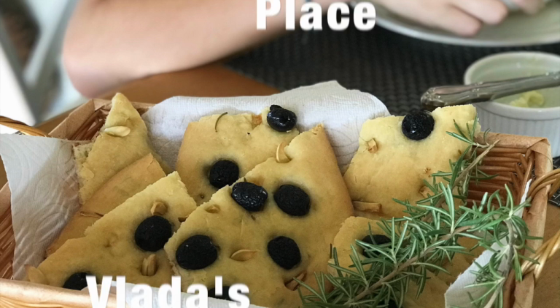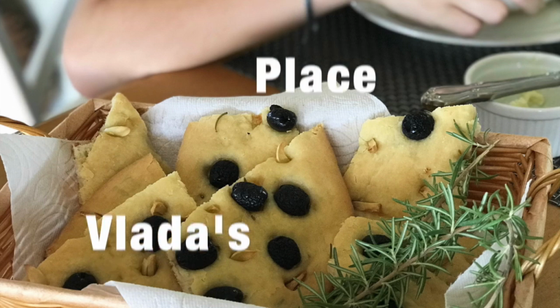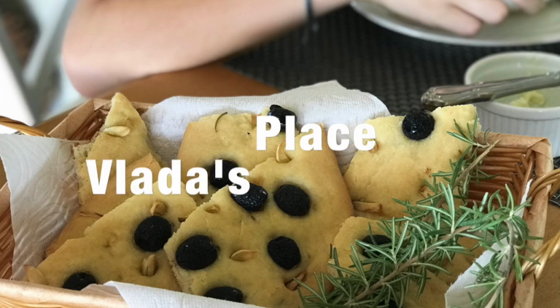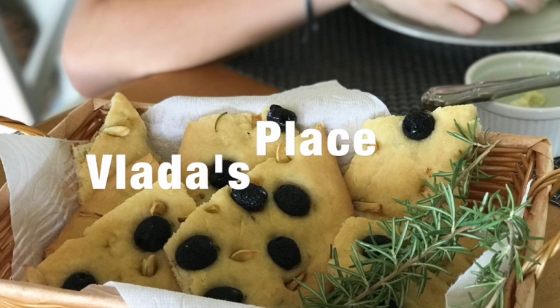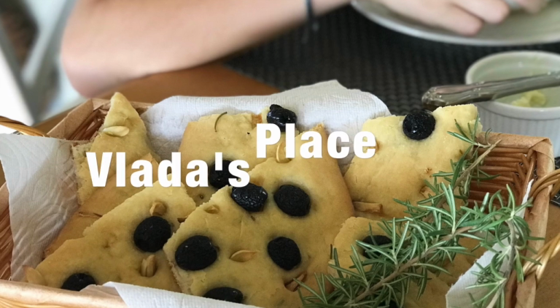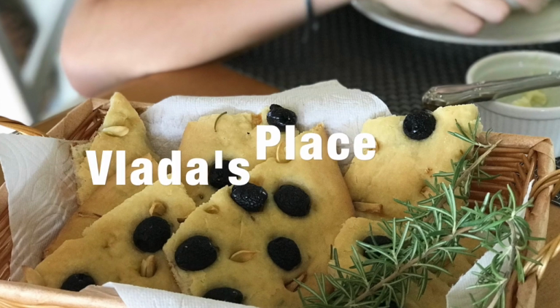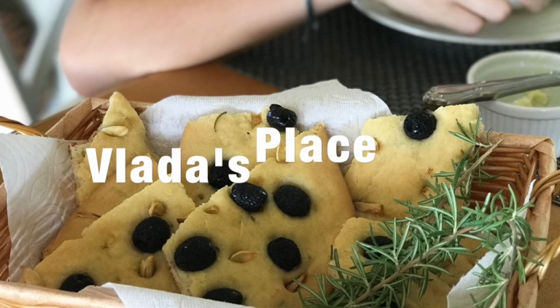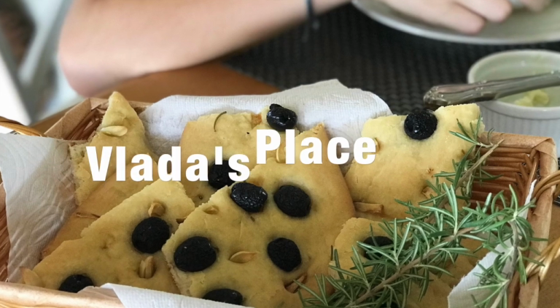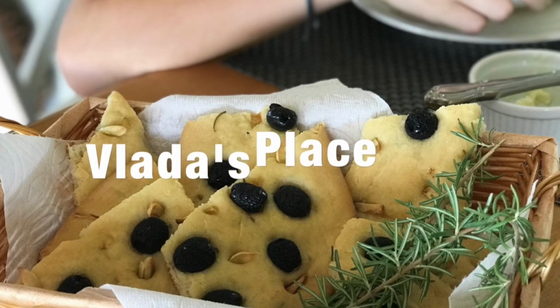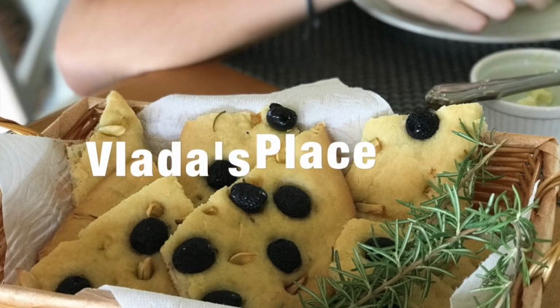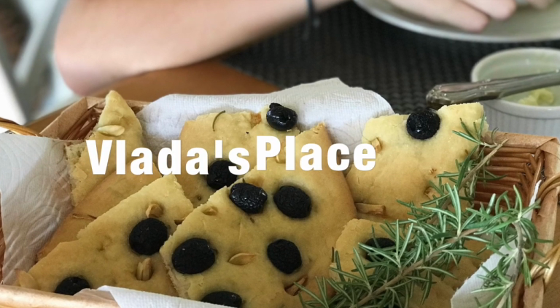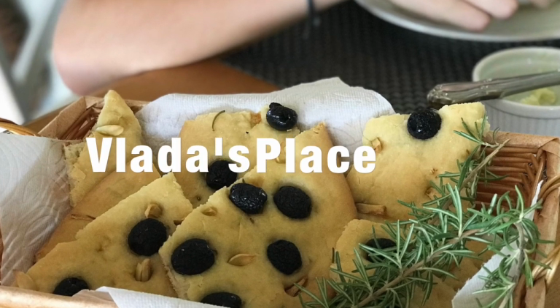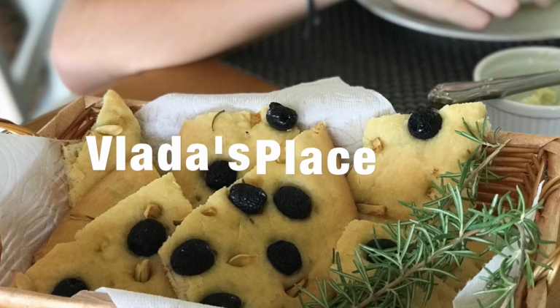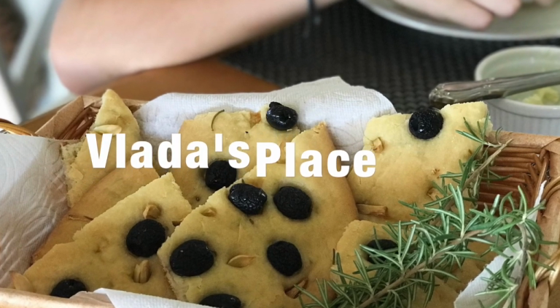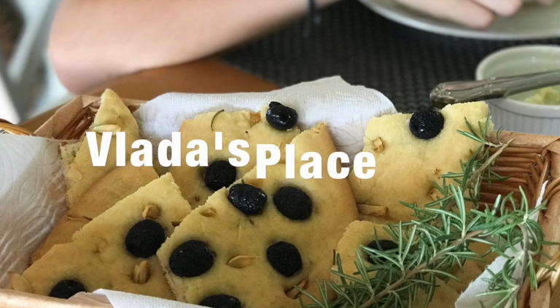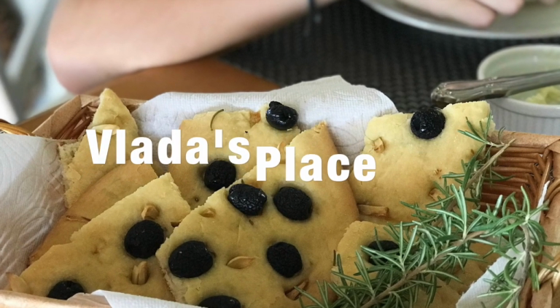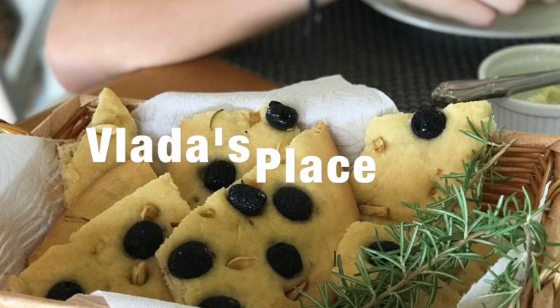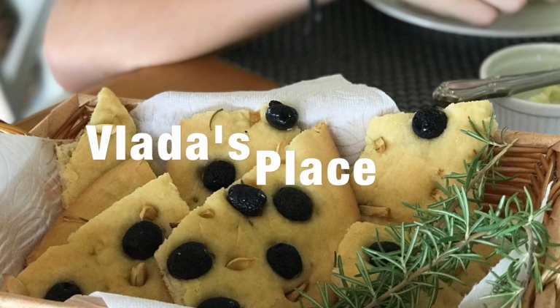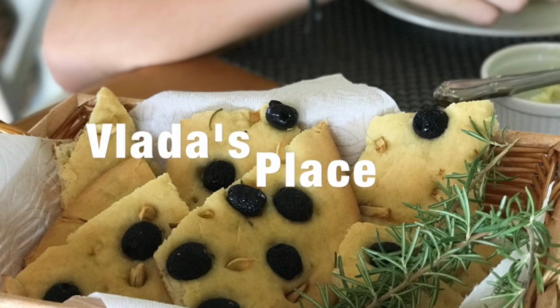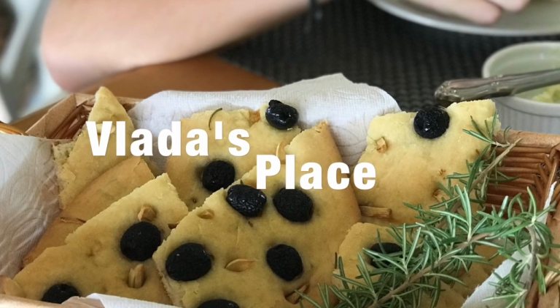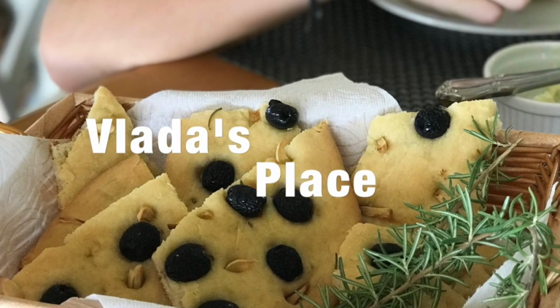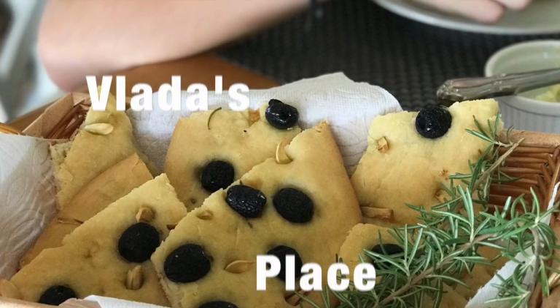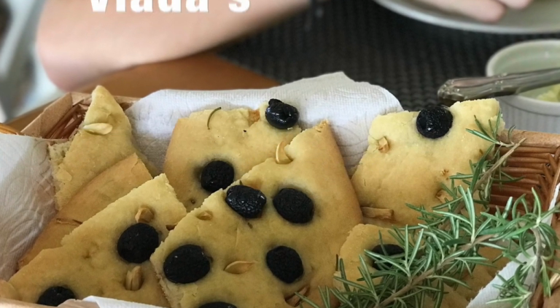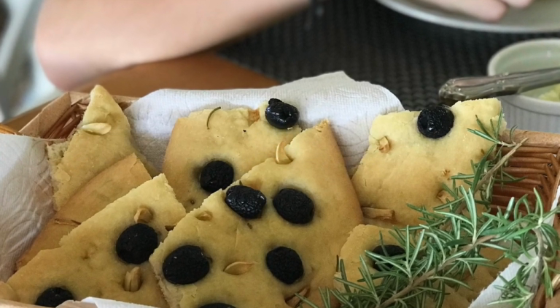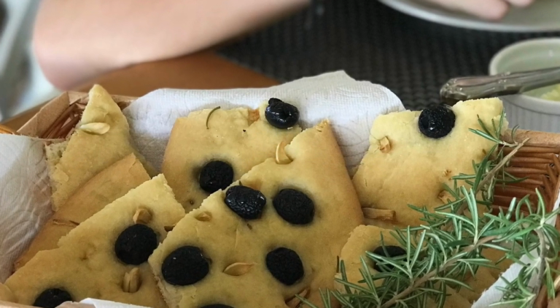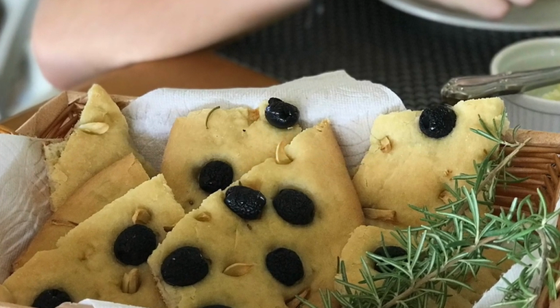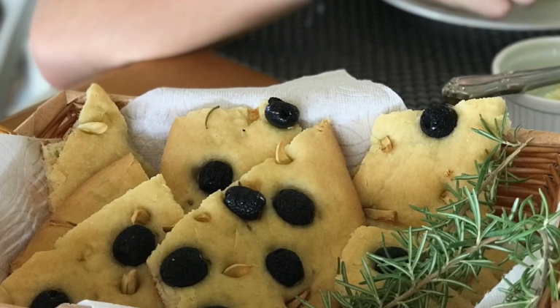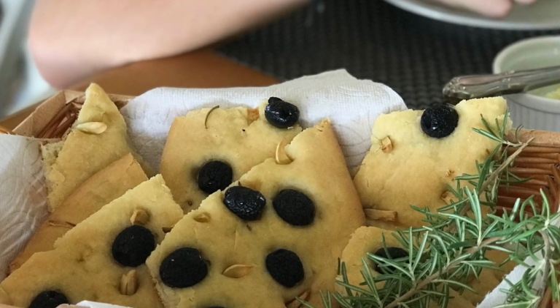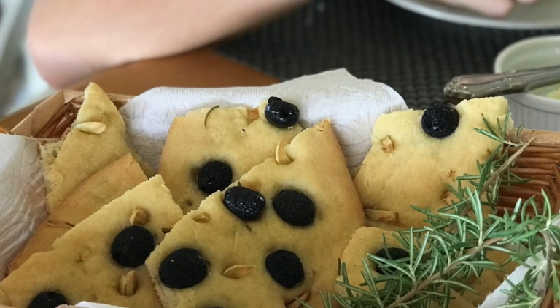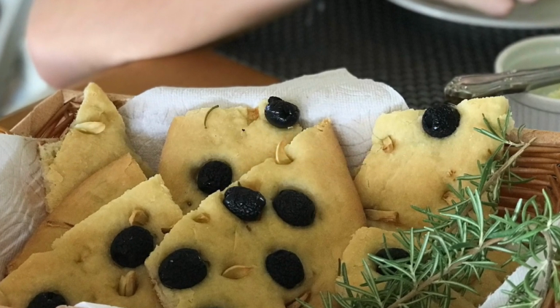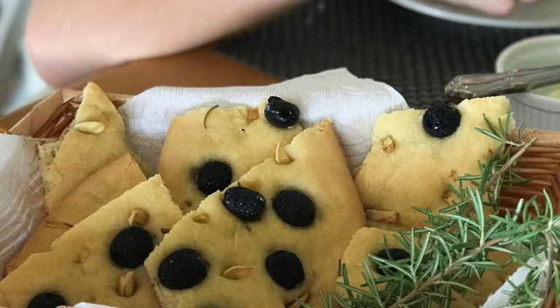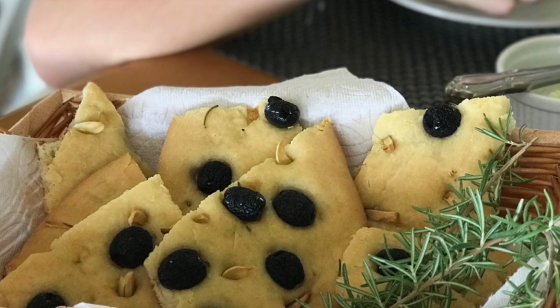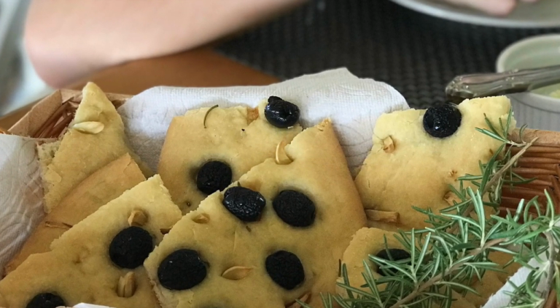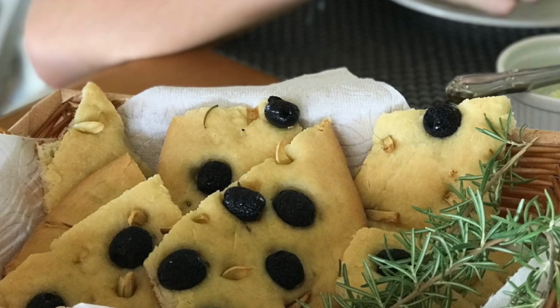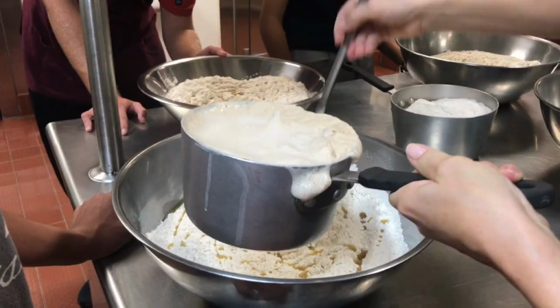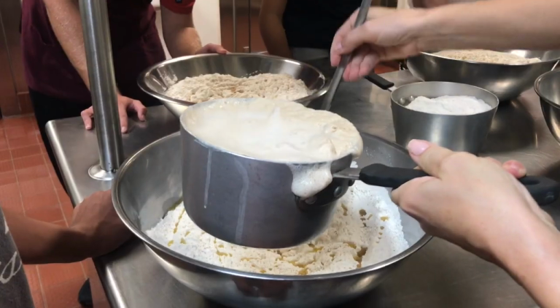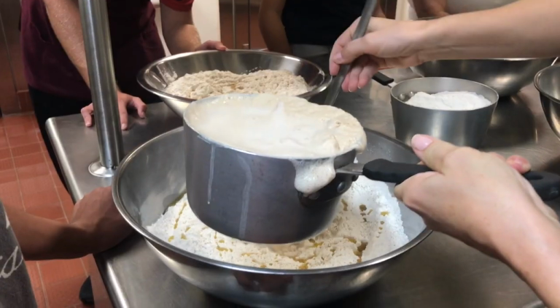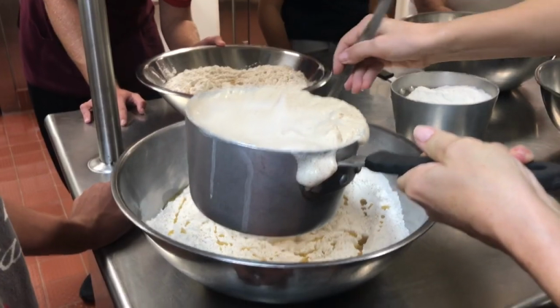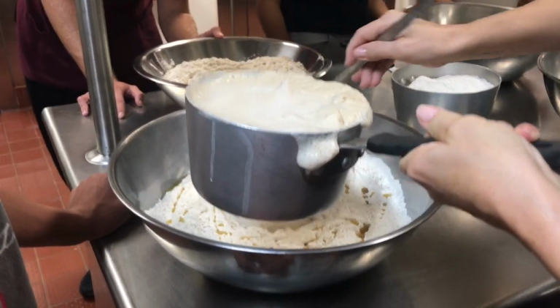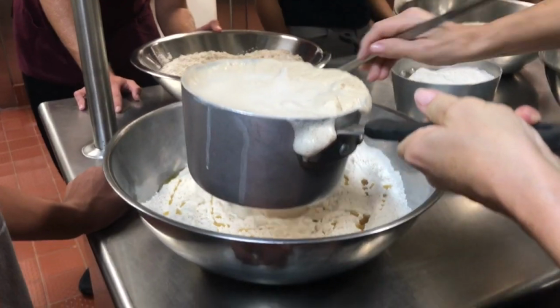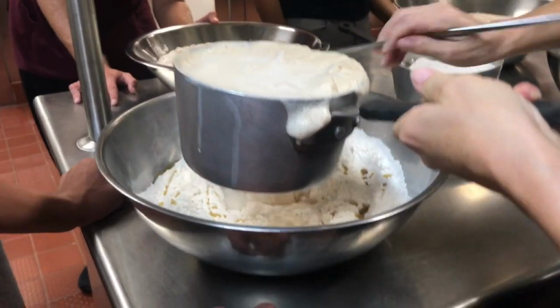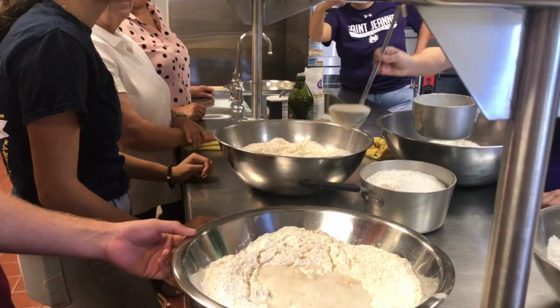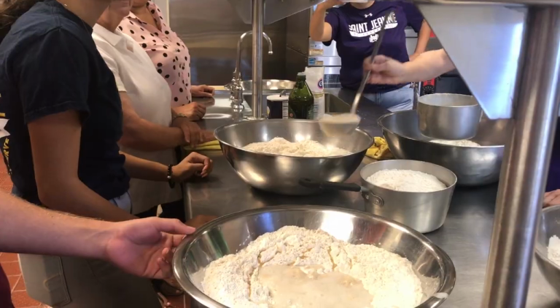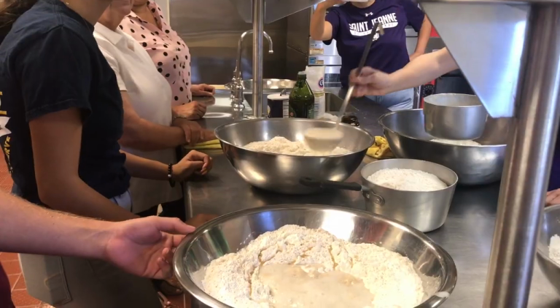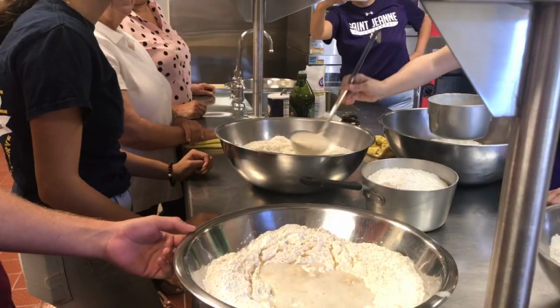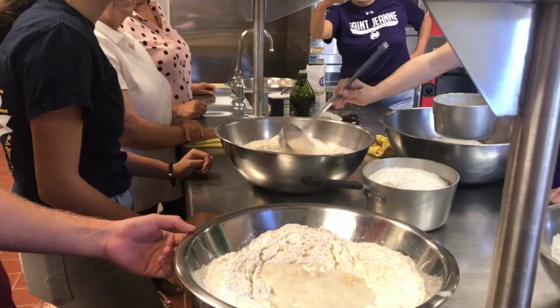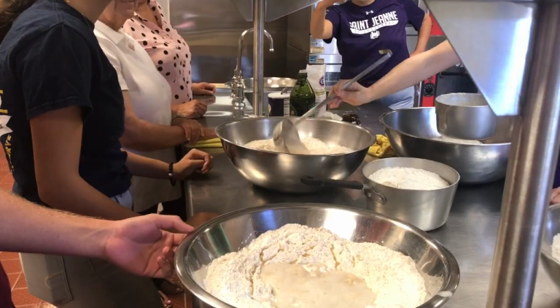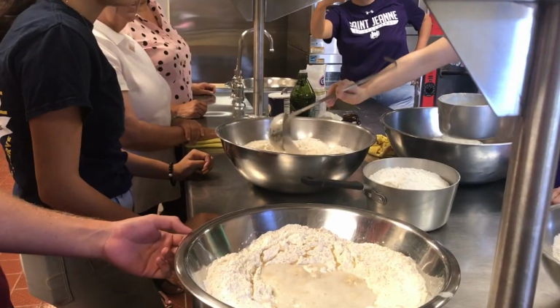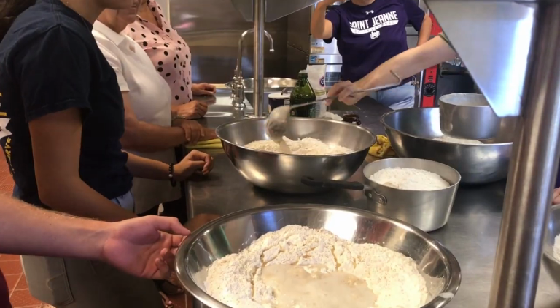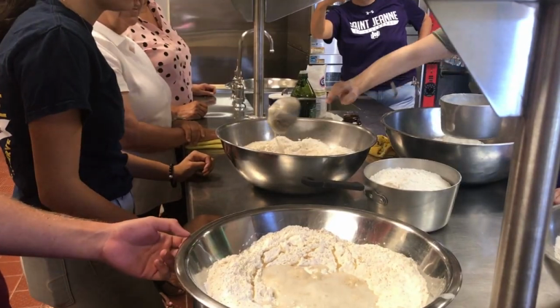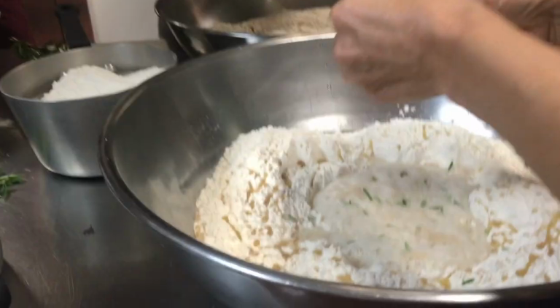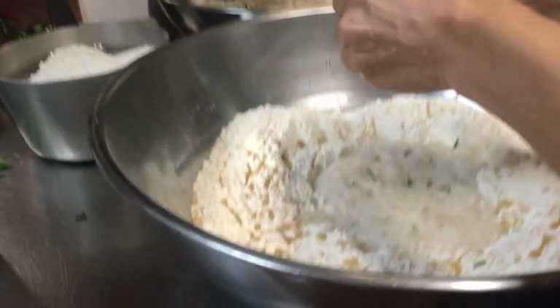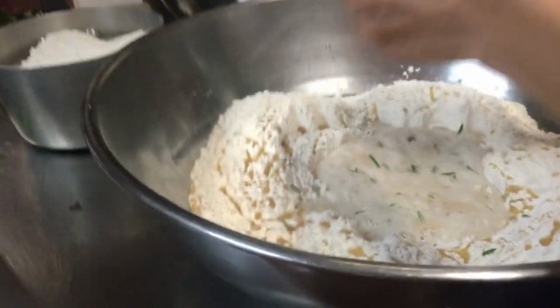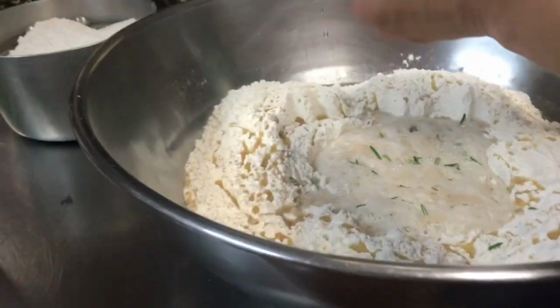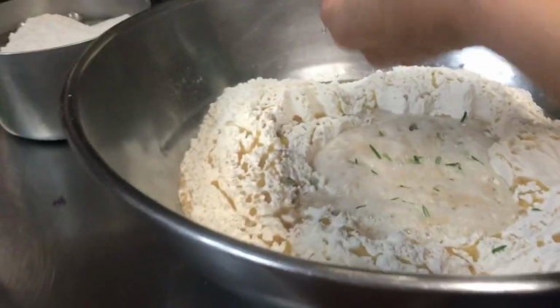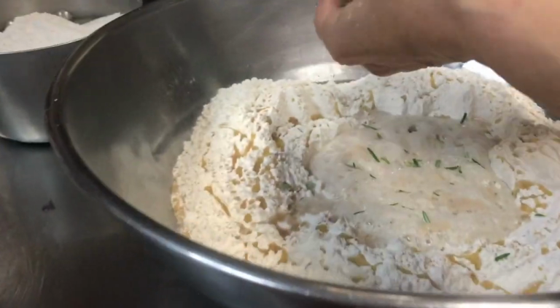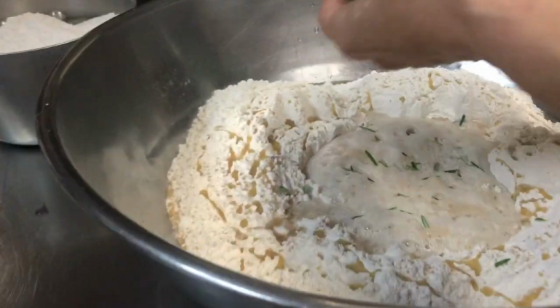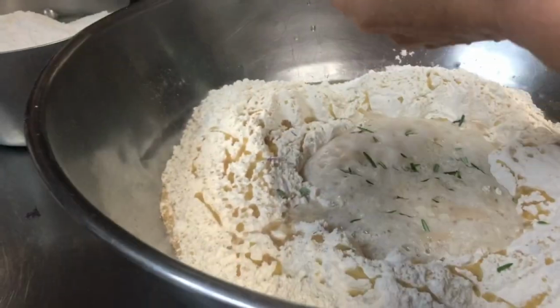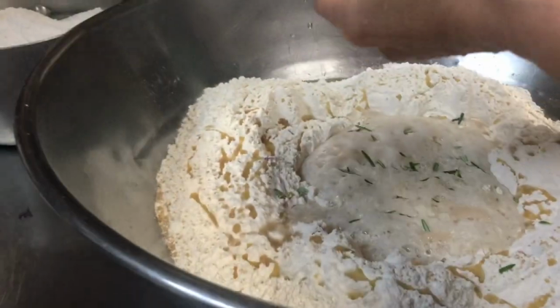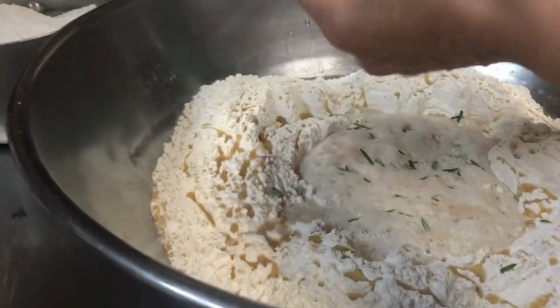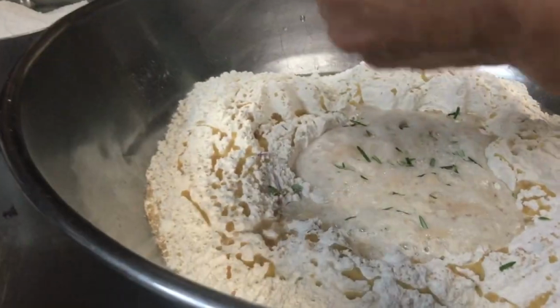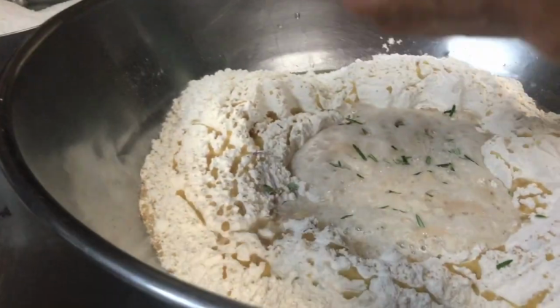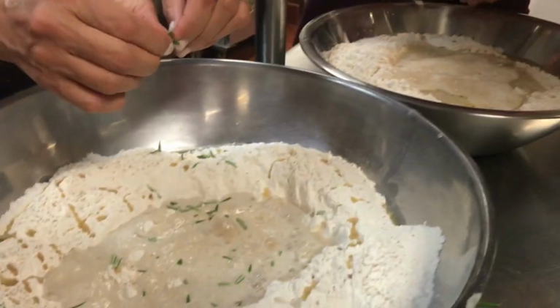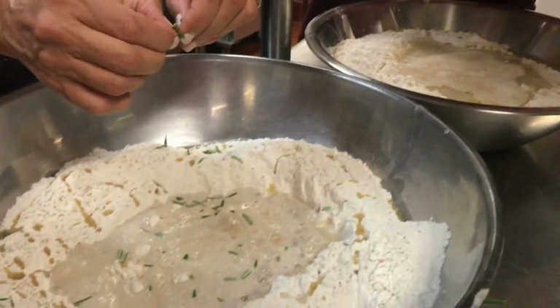Welcome to VladisPlace. Today's video is about making focaccia bread.